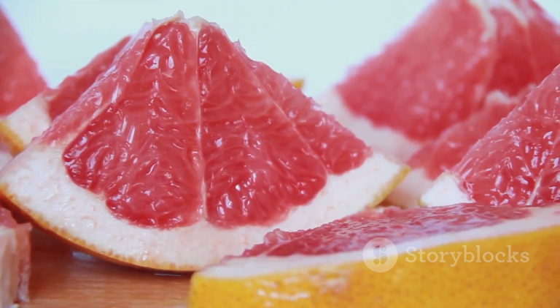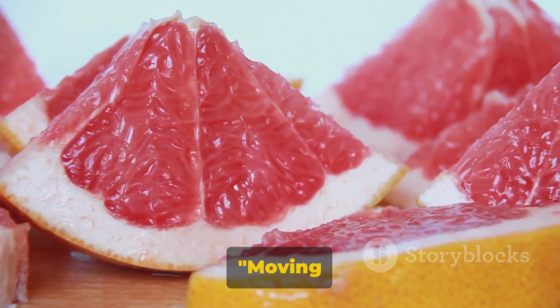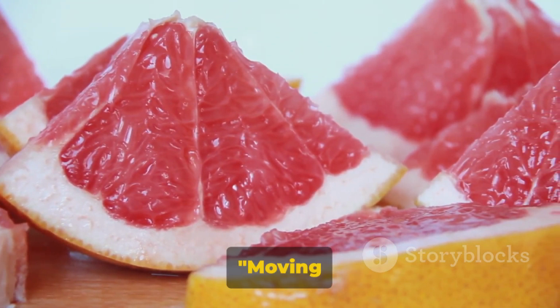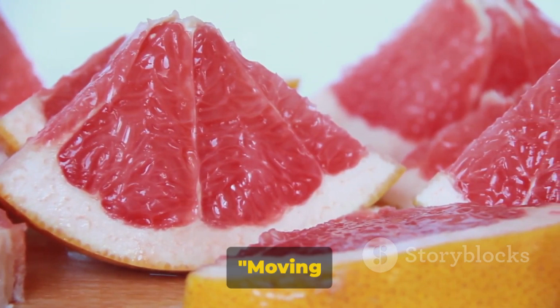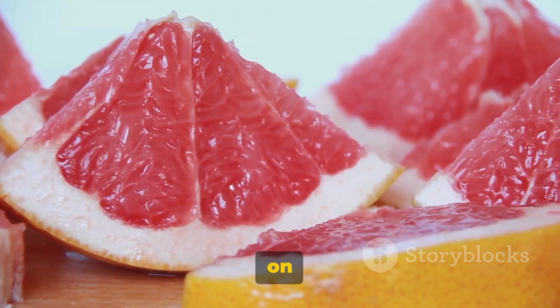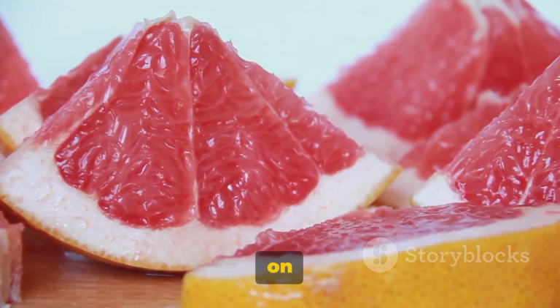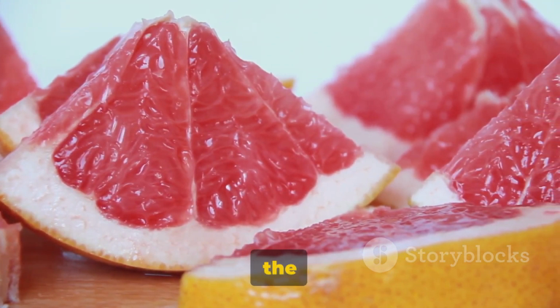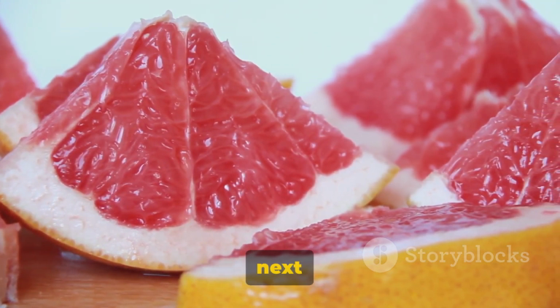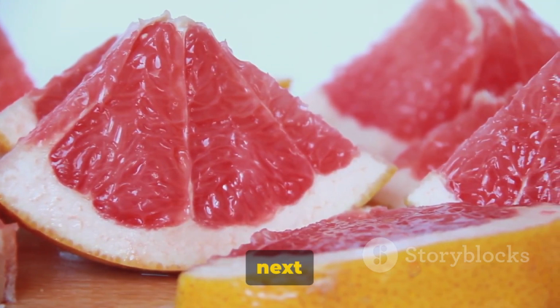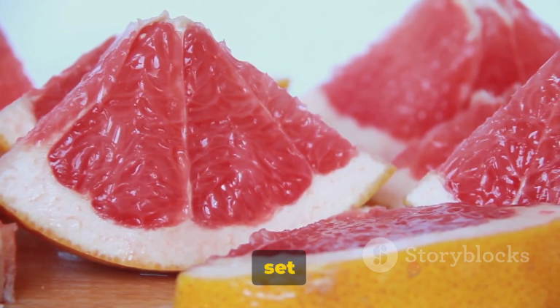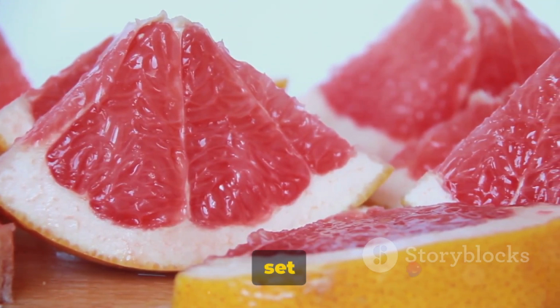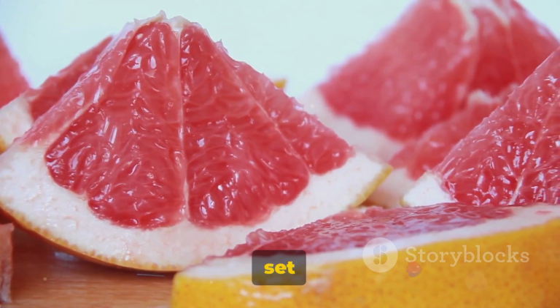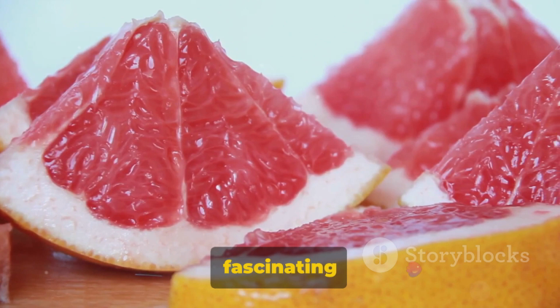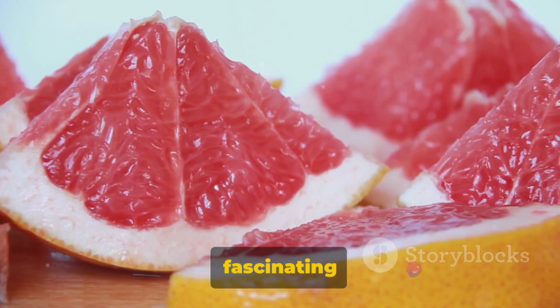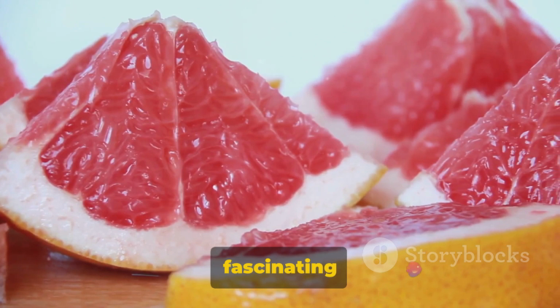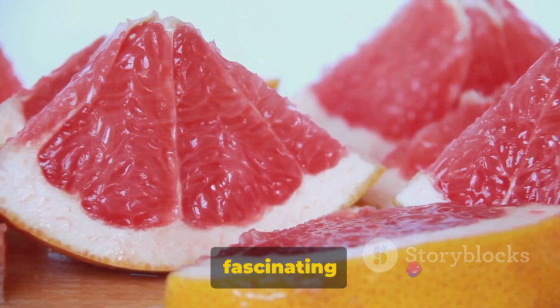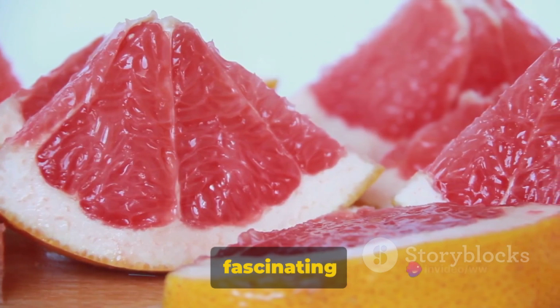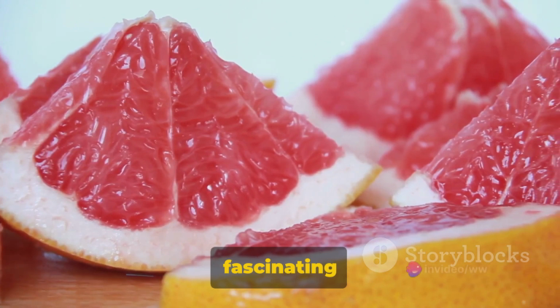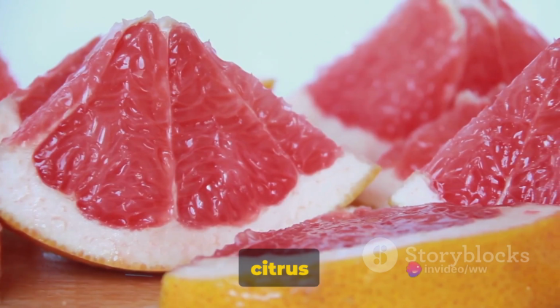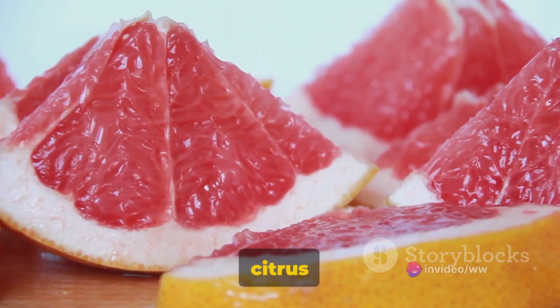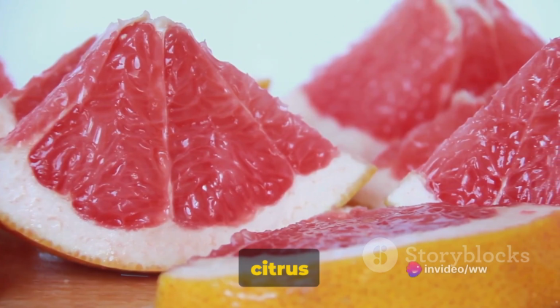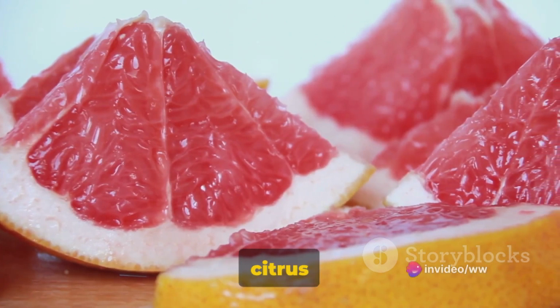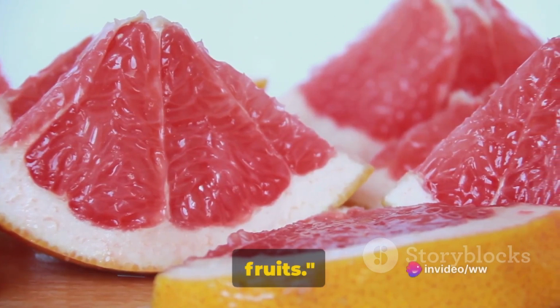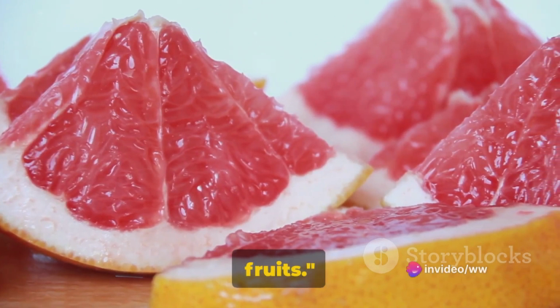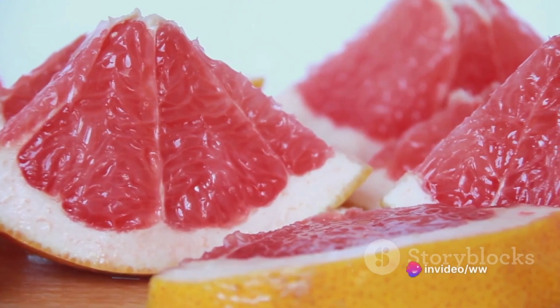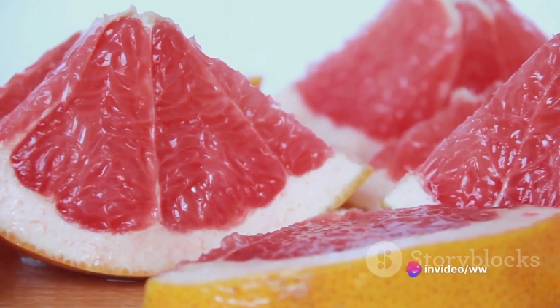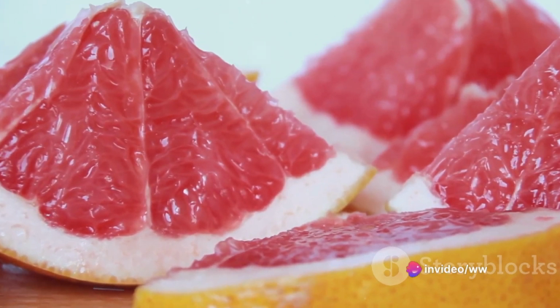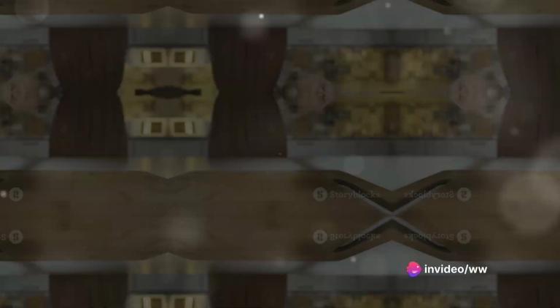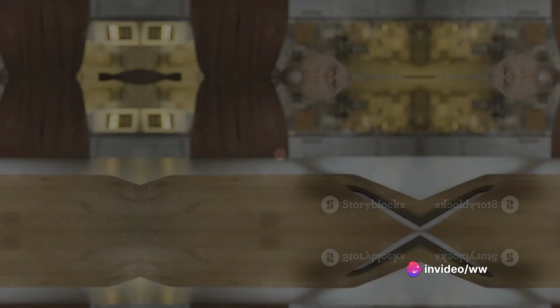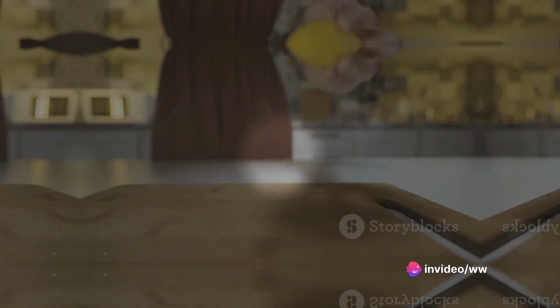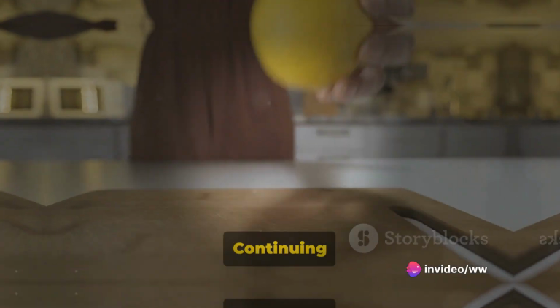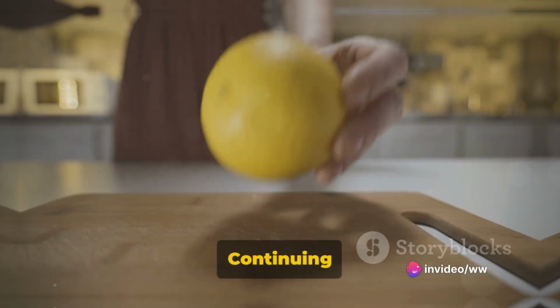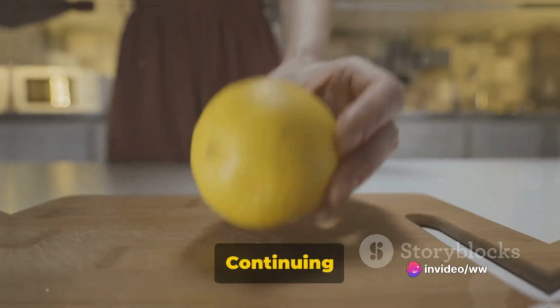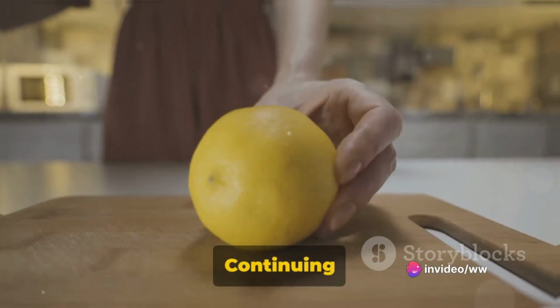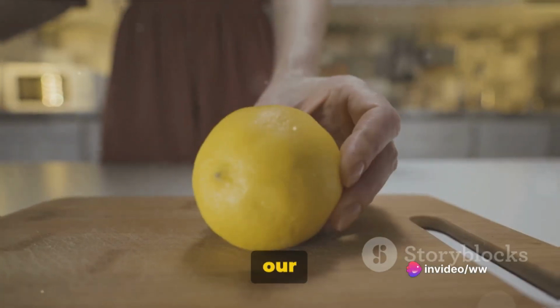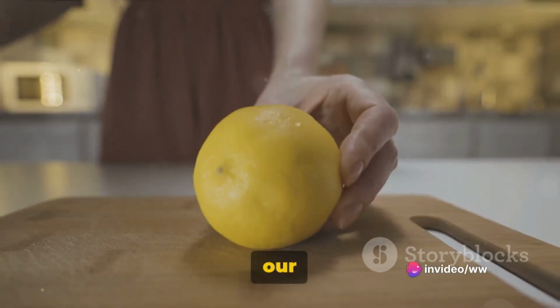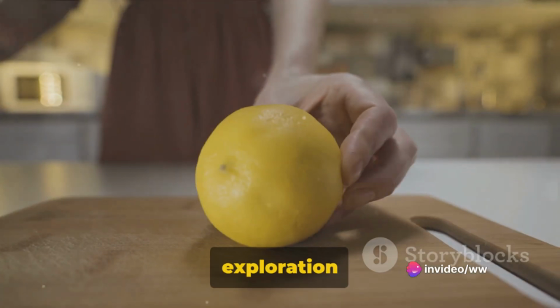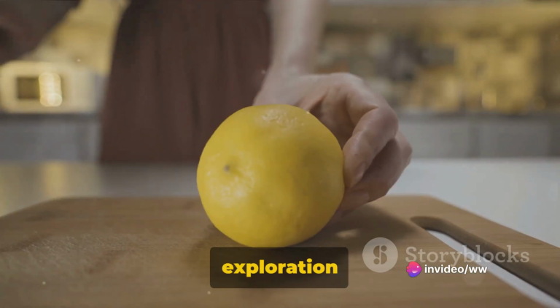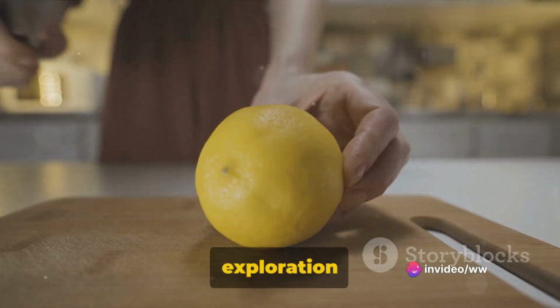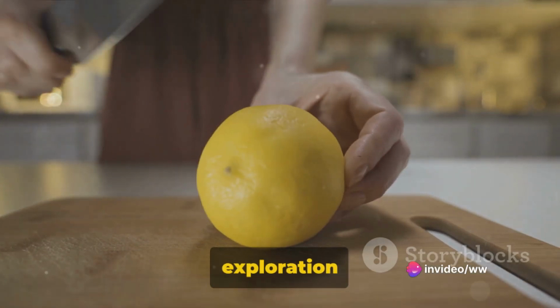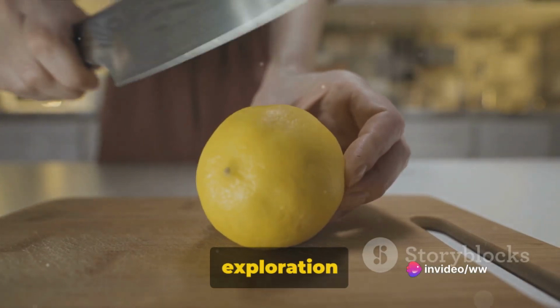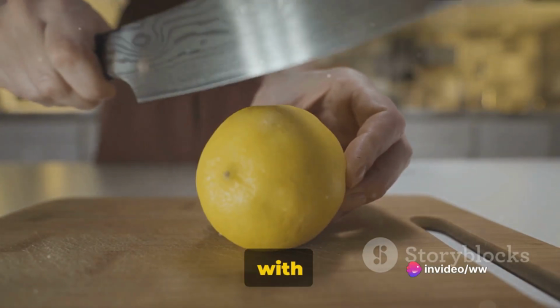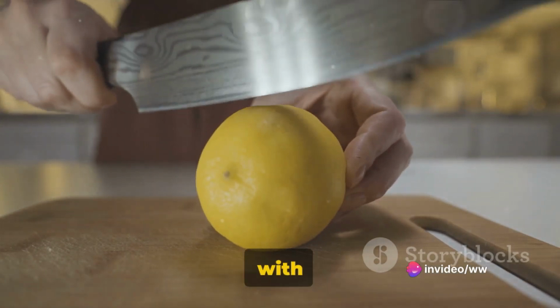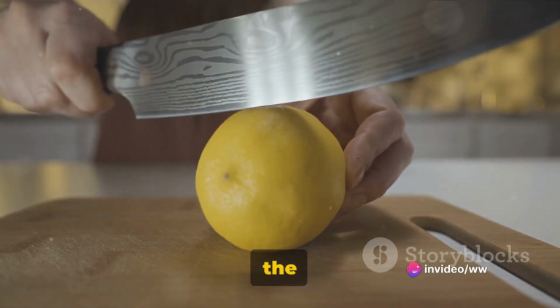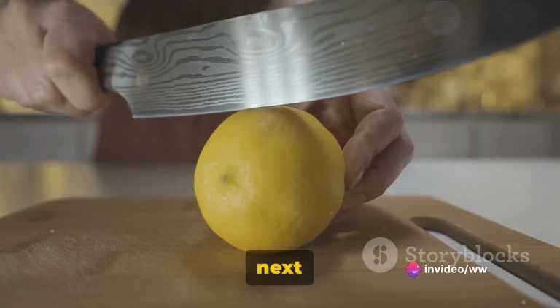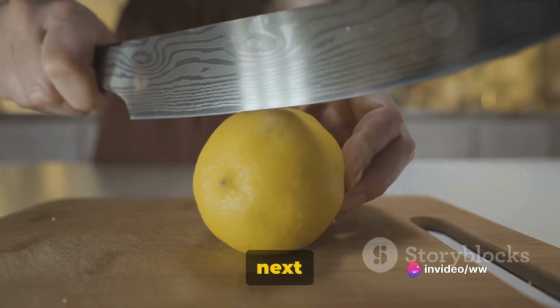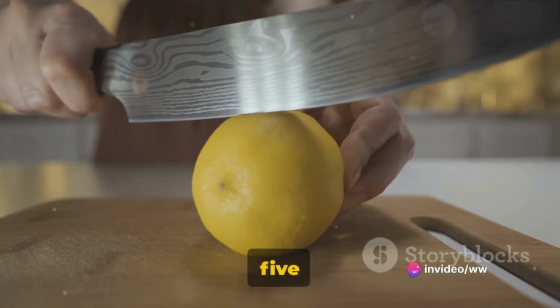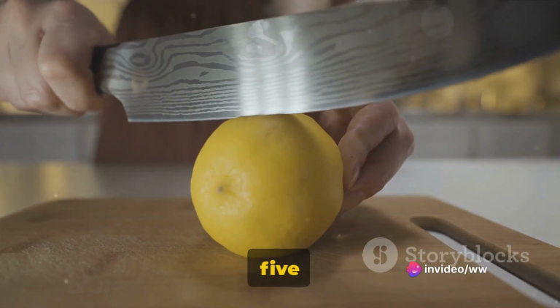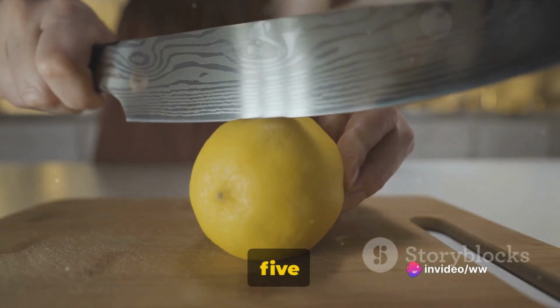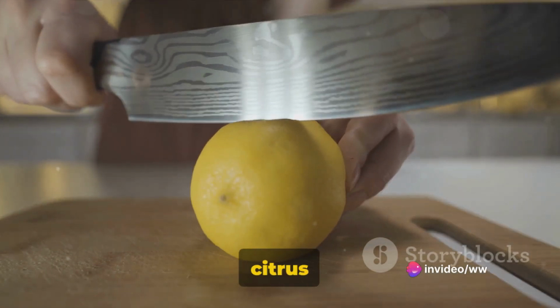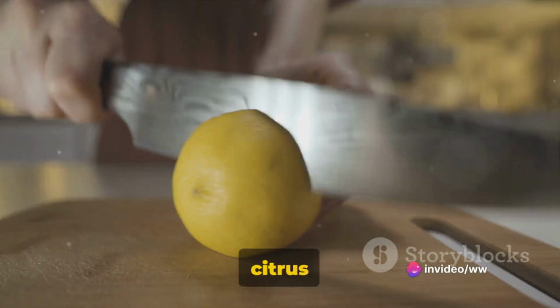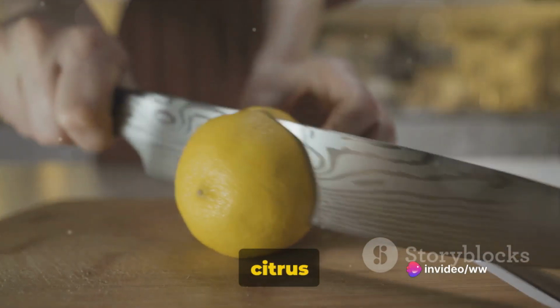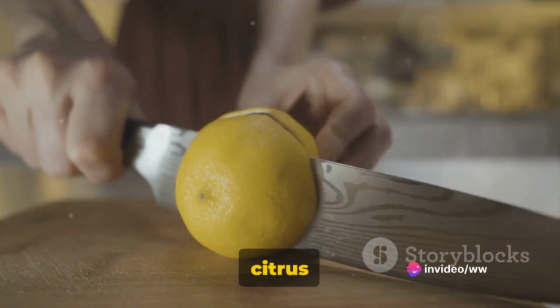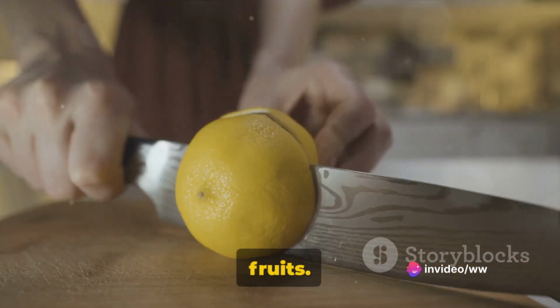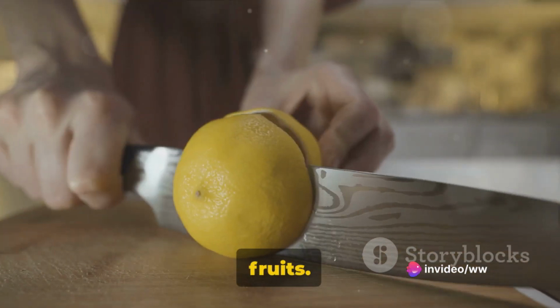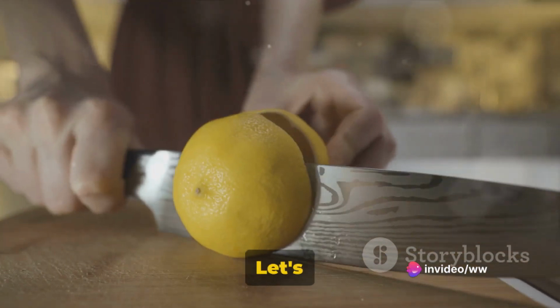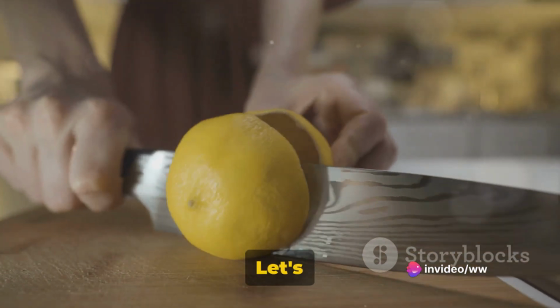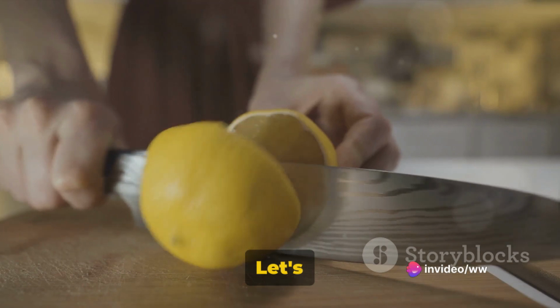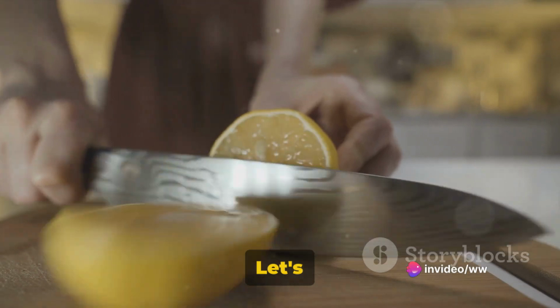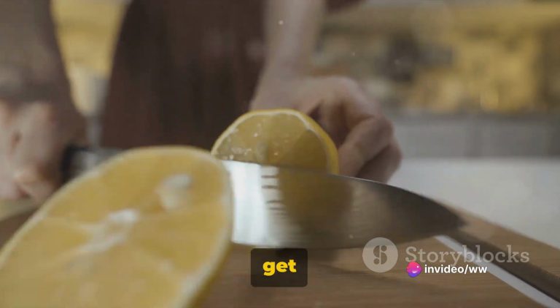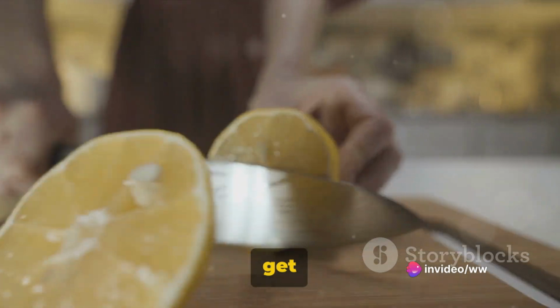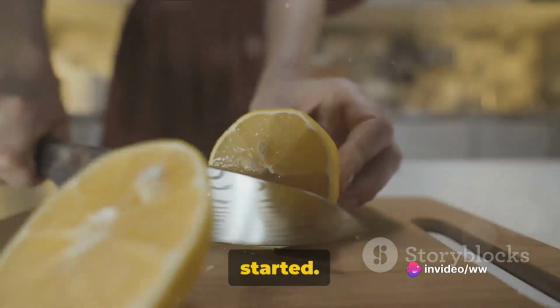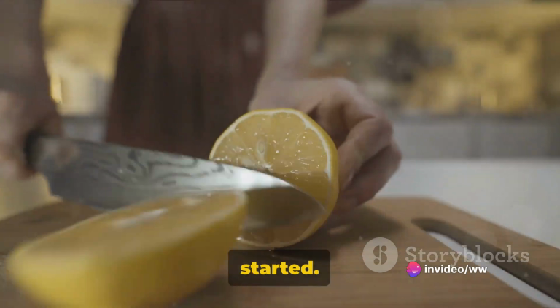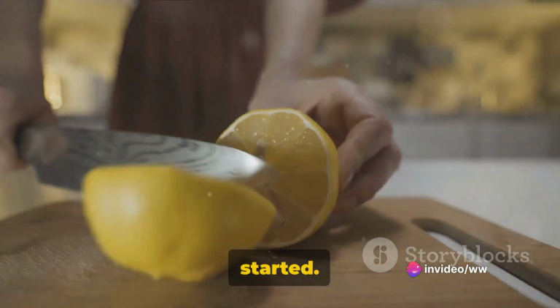Moving on to the next set of fascinating citrus fruits, continuing our exploration with the next five citrus fruits.